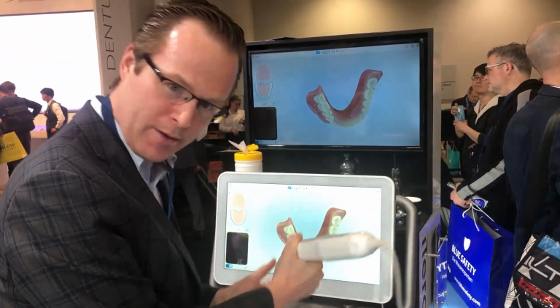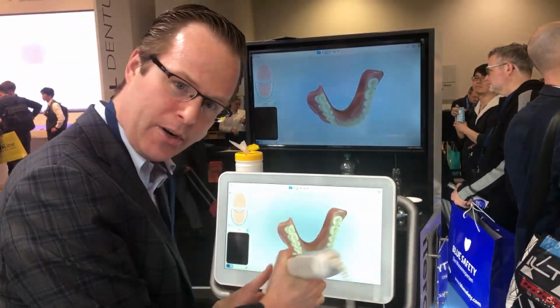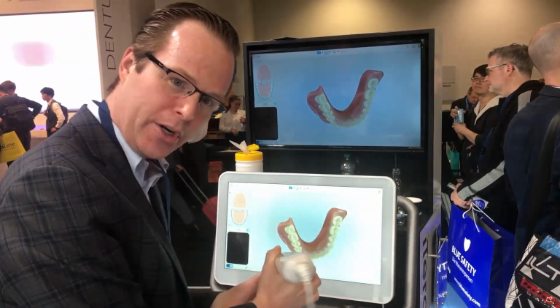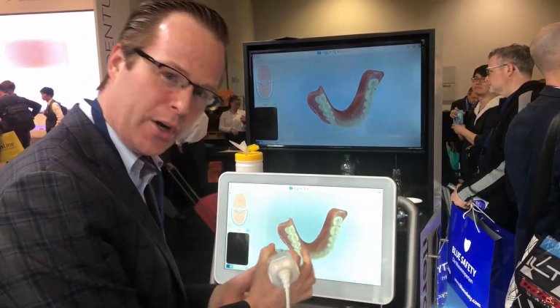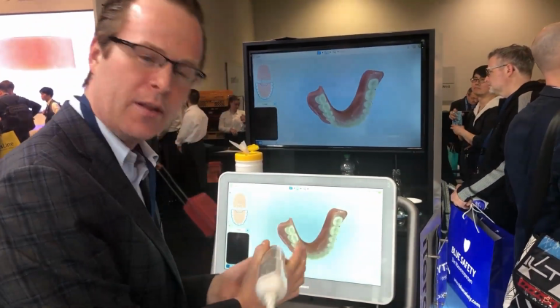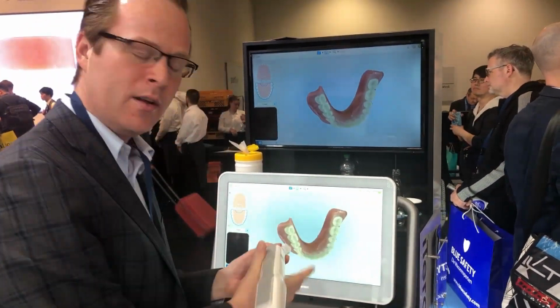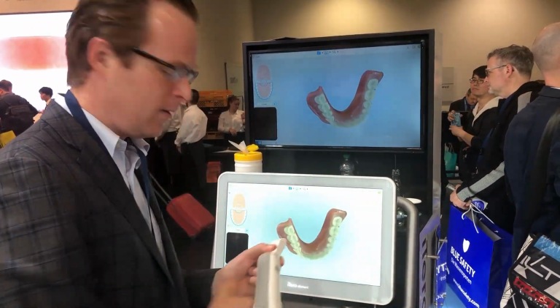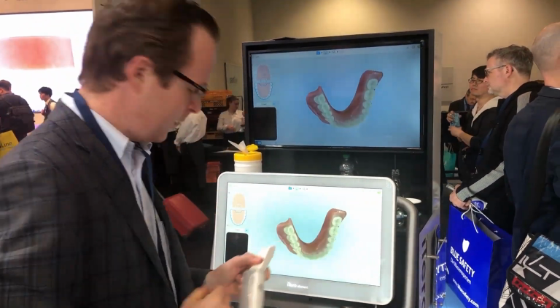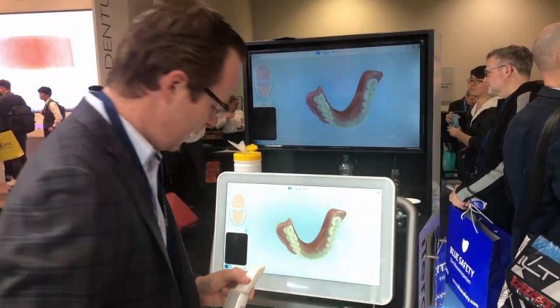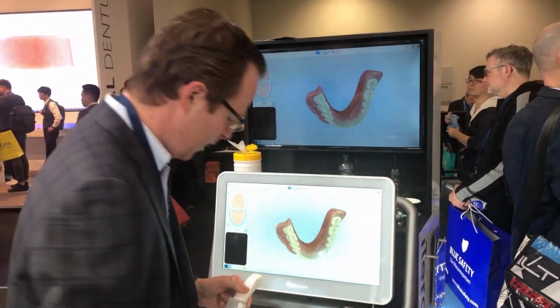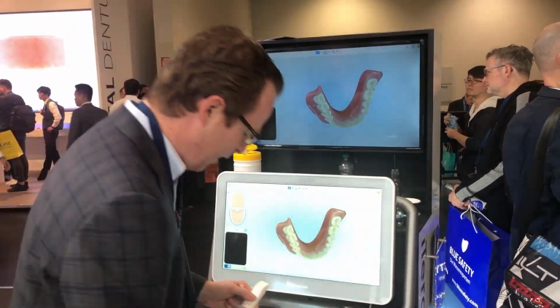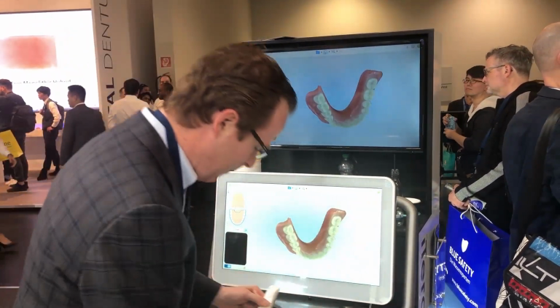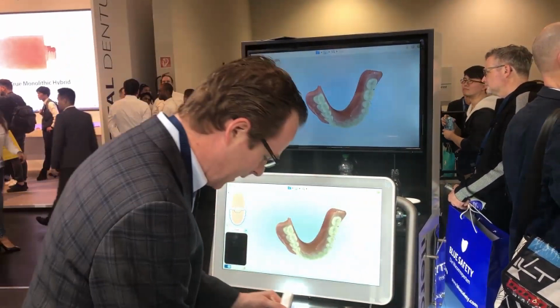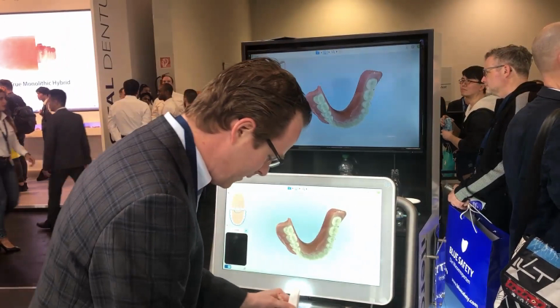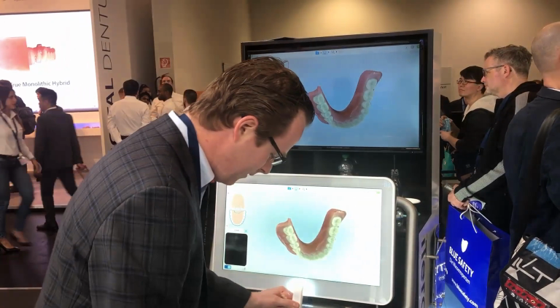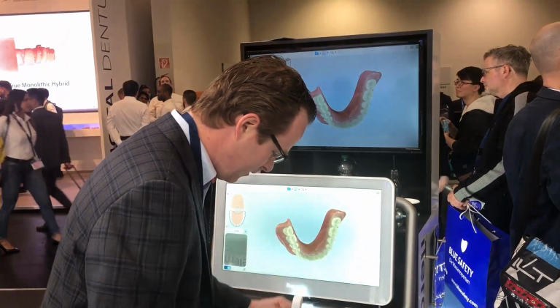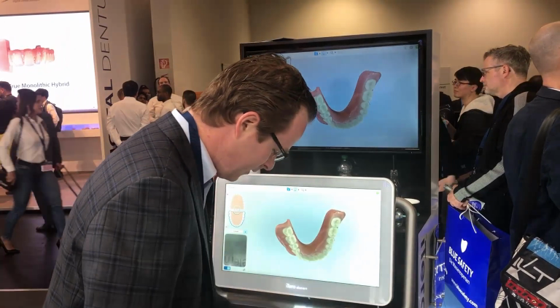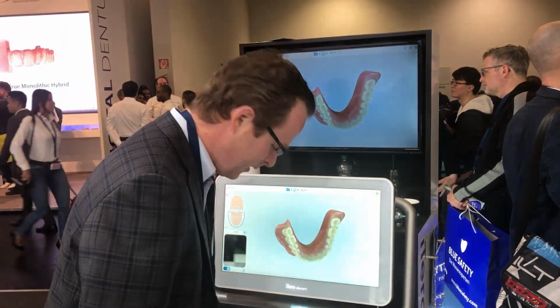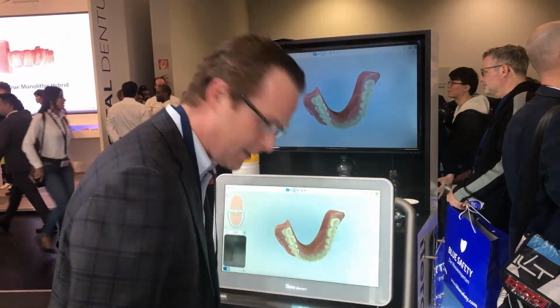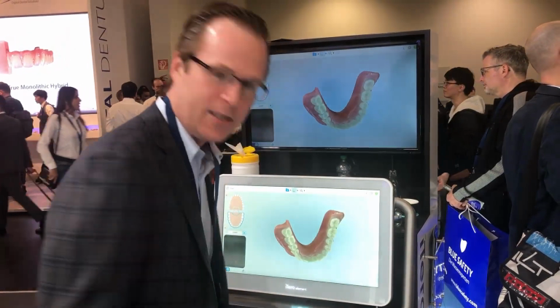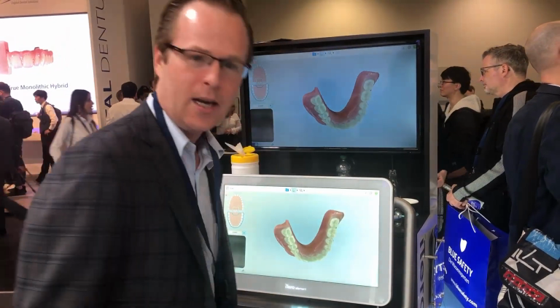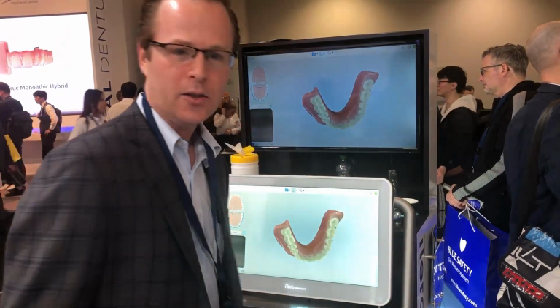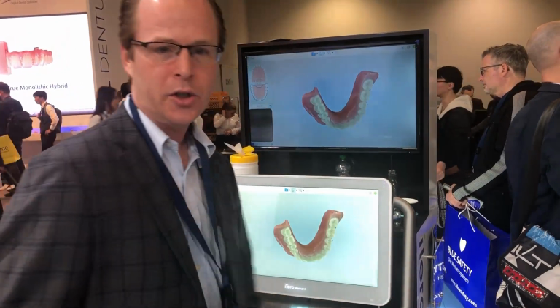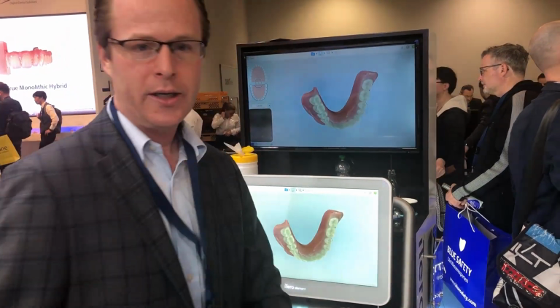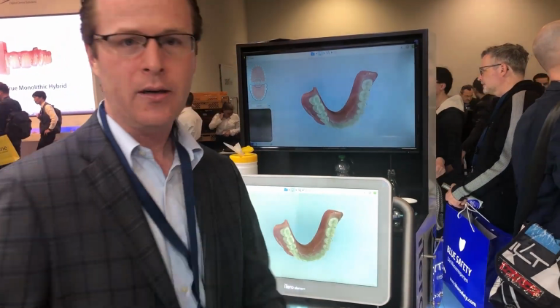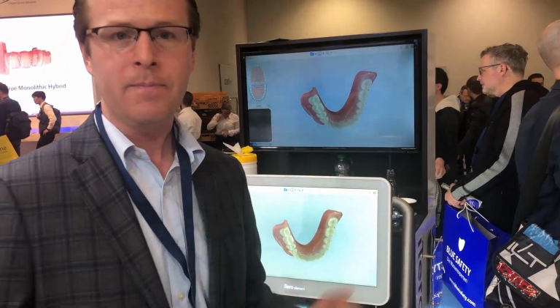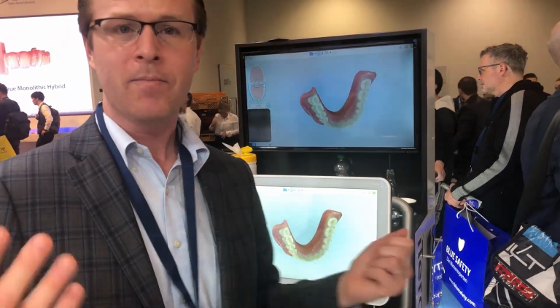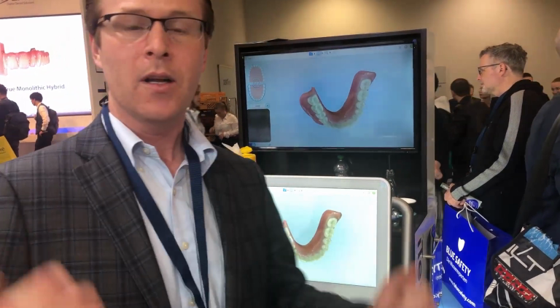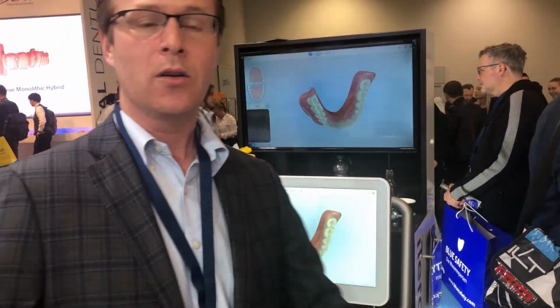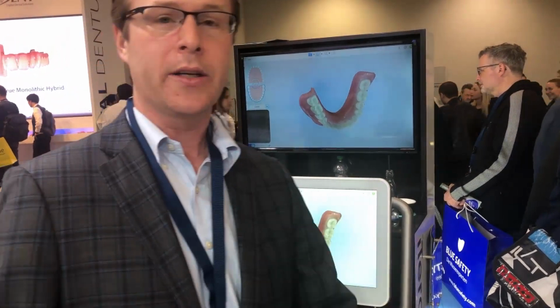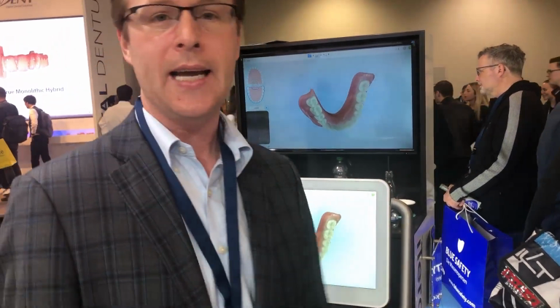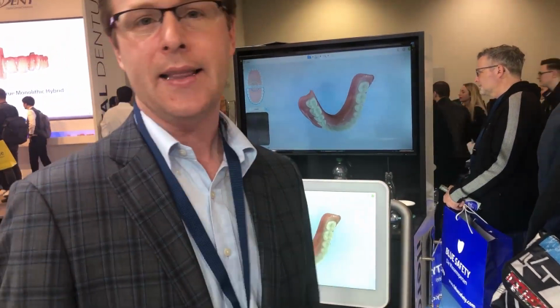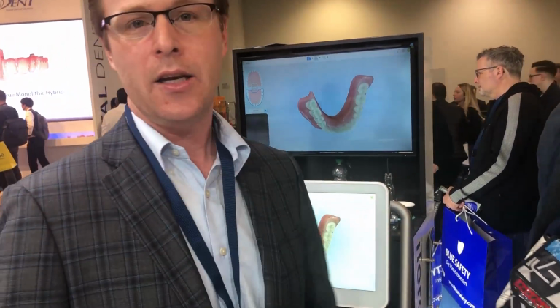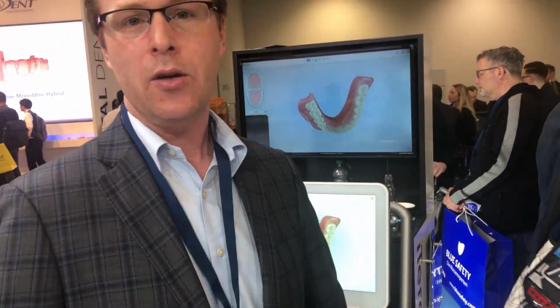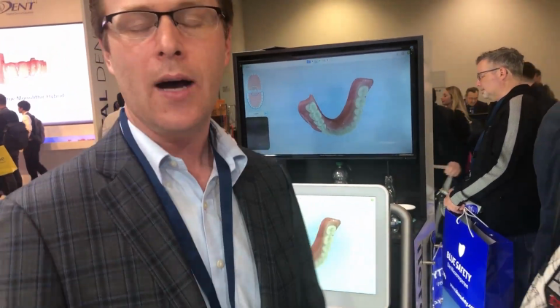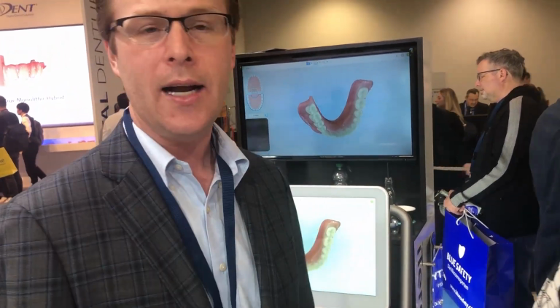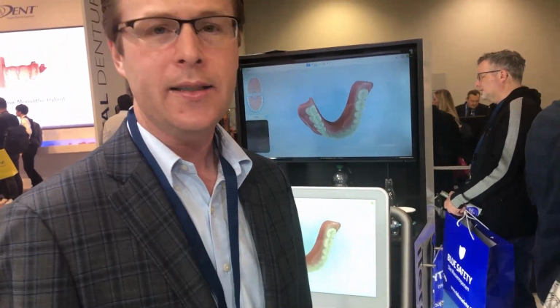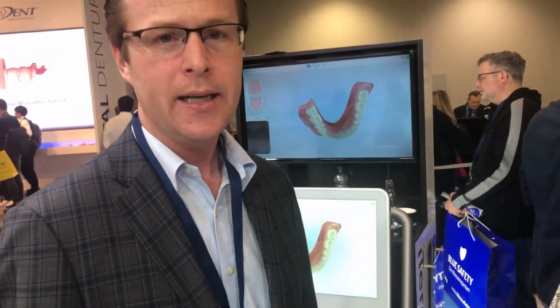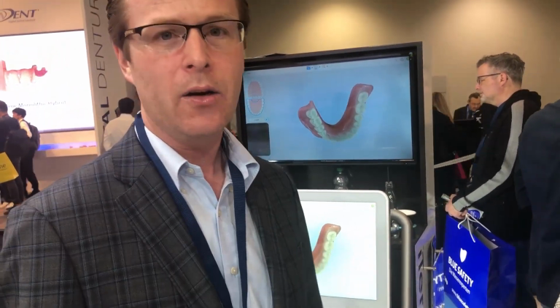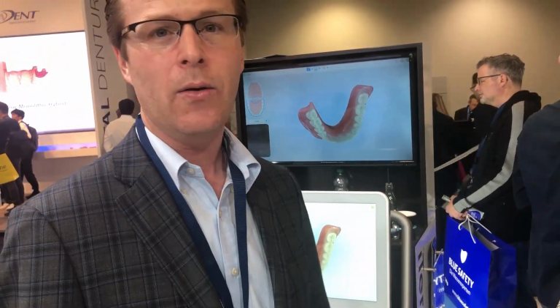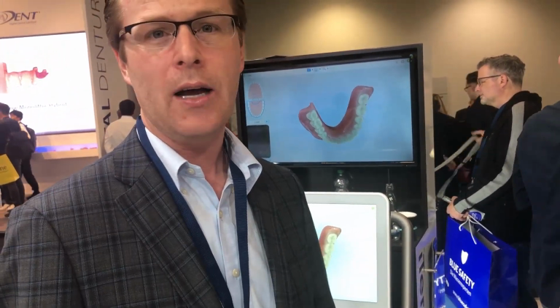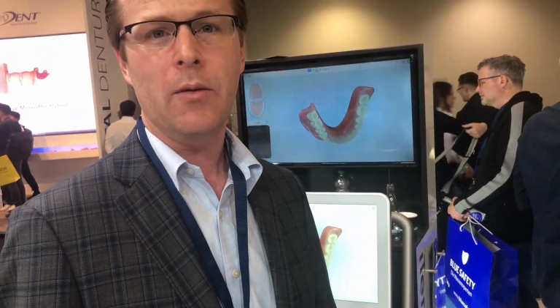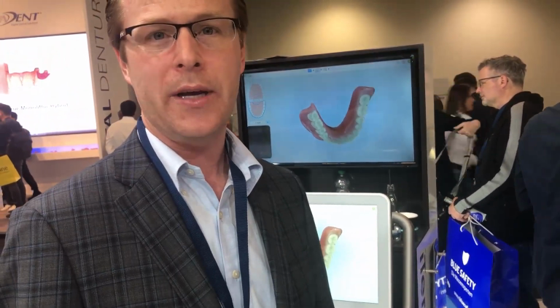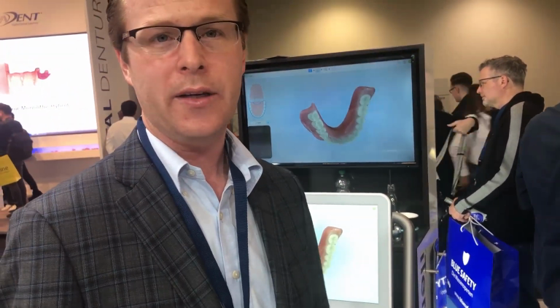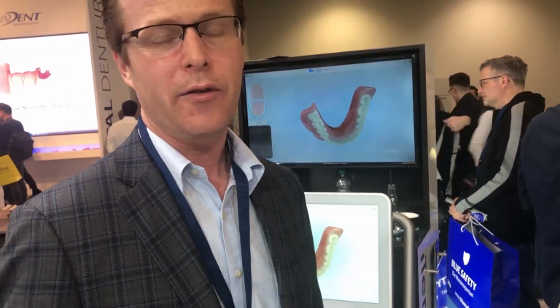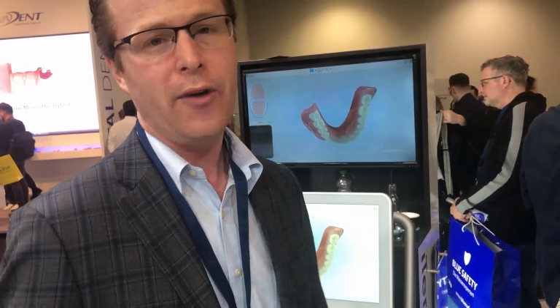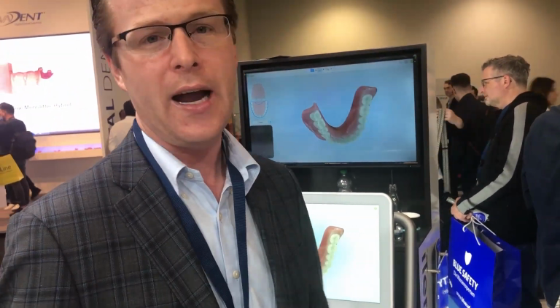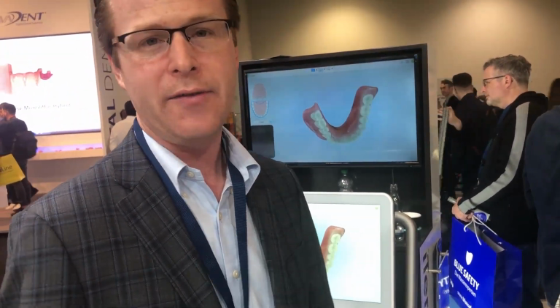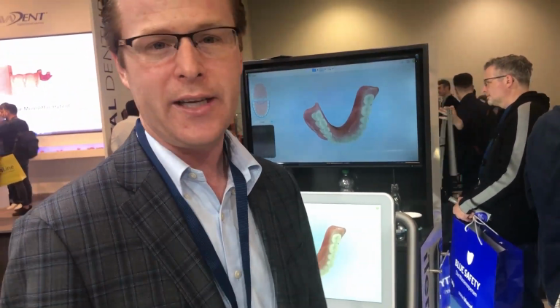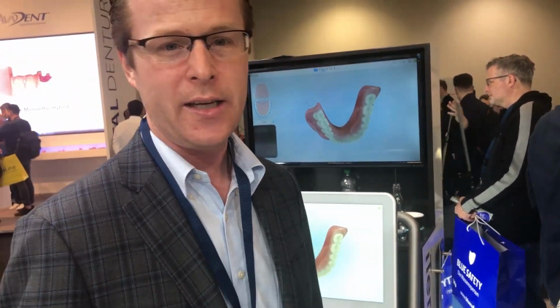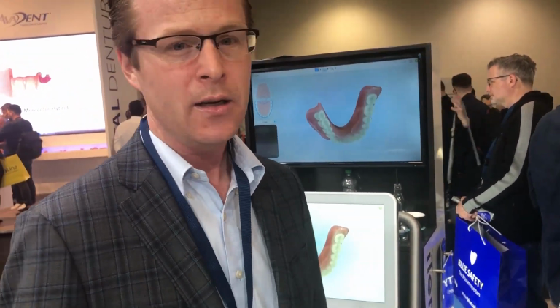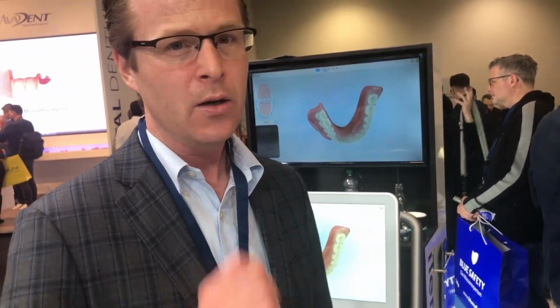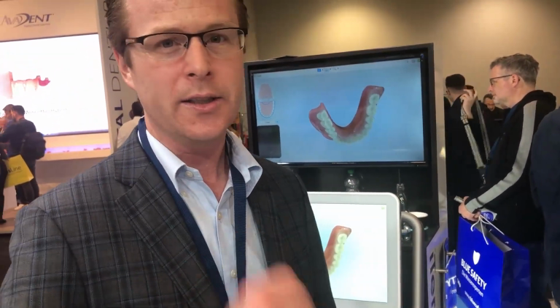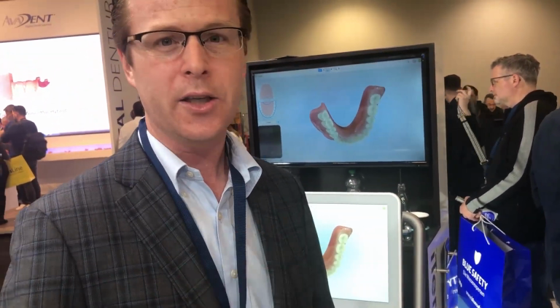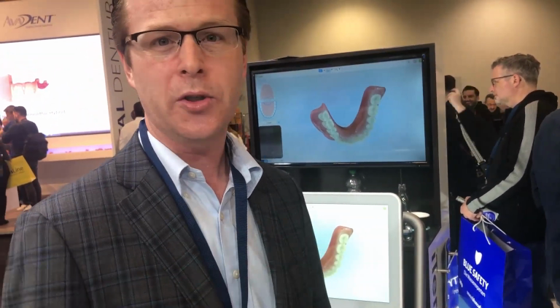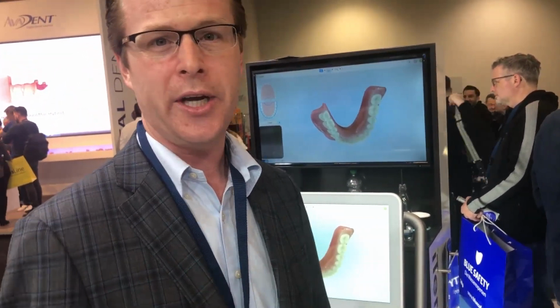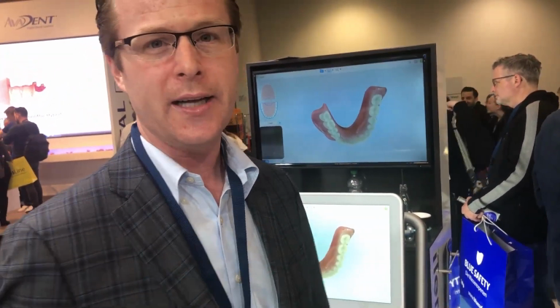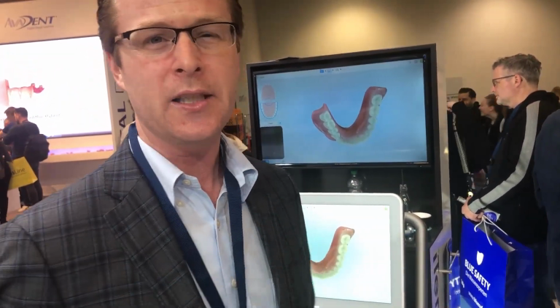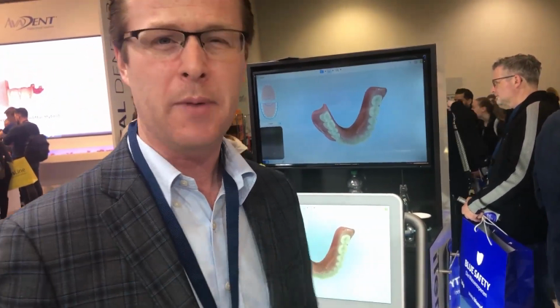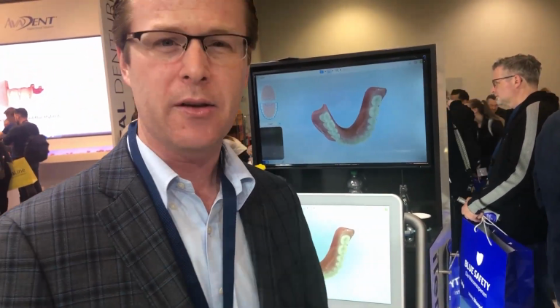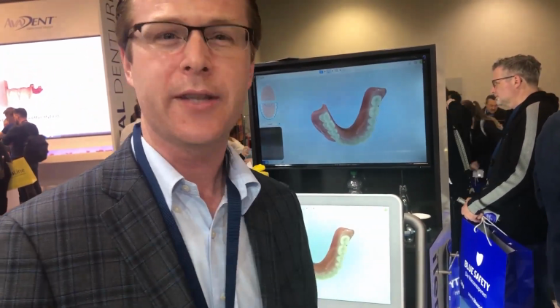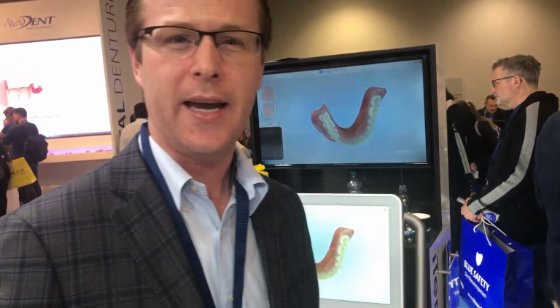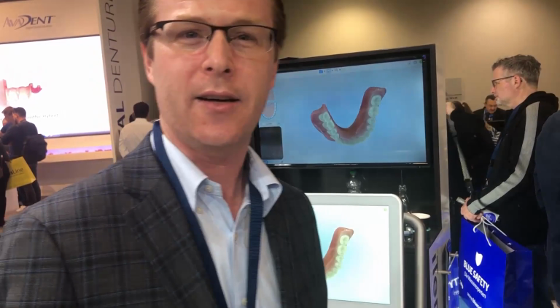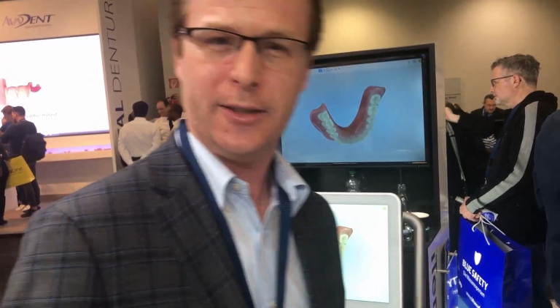All right everybody, this is Dr. Scherer looking at the new iTero Element 5D. Let's go check out some other scanners.